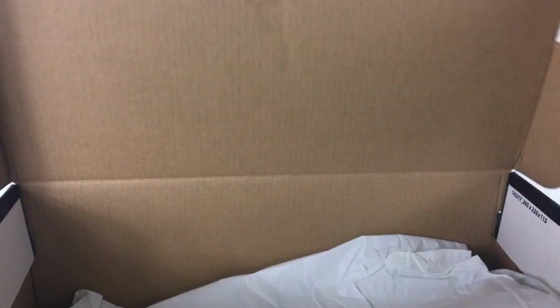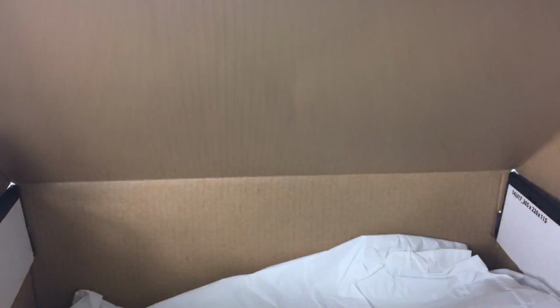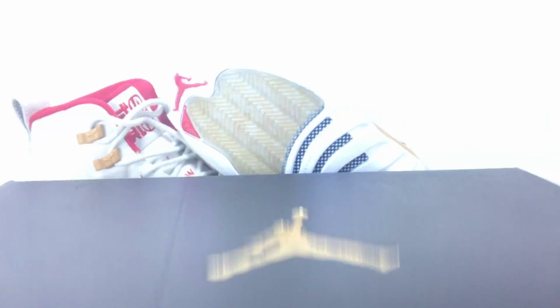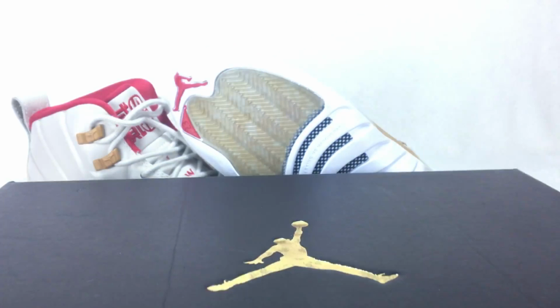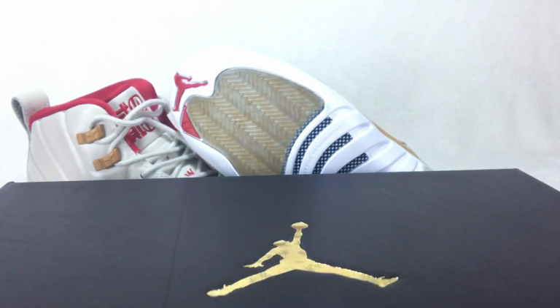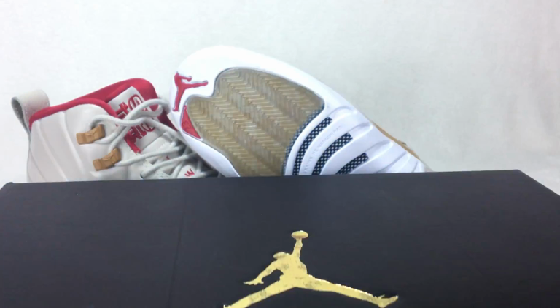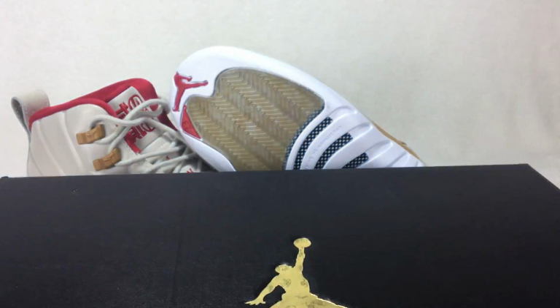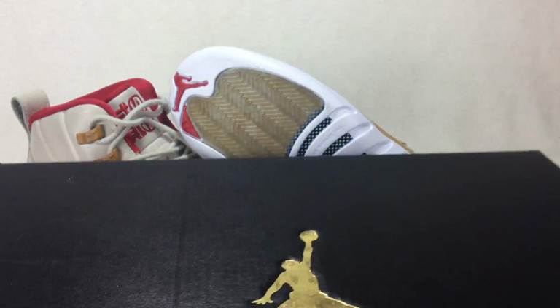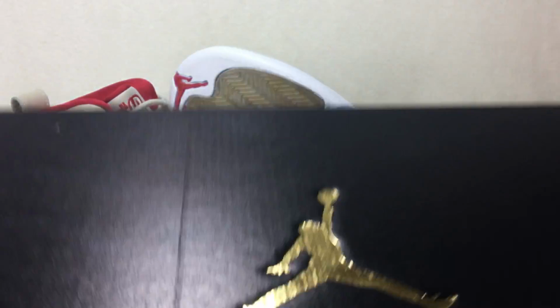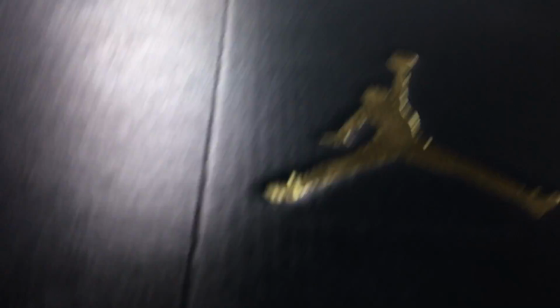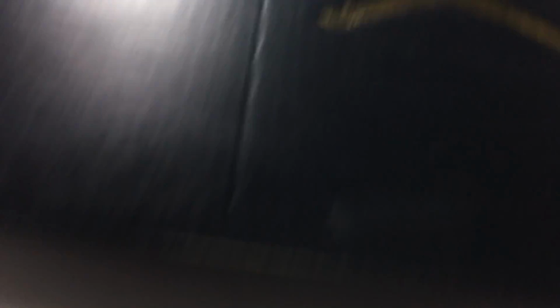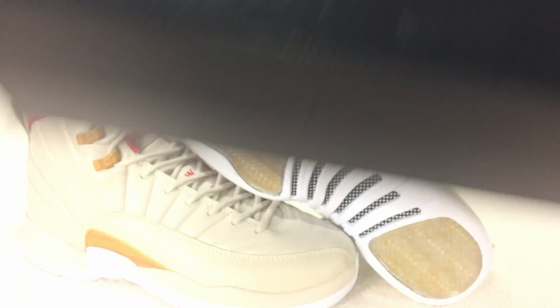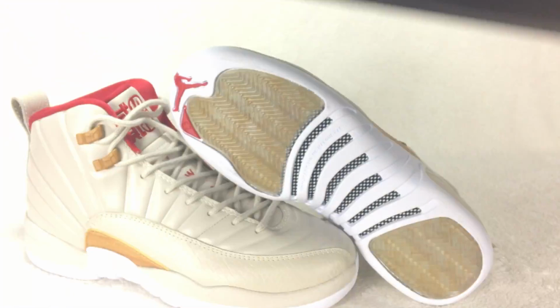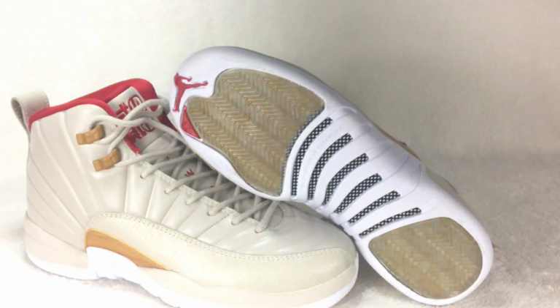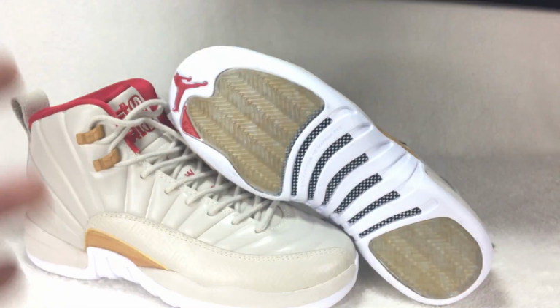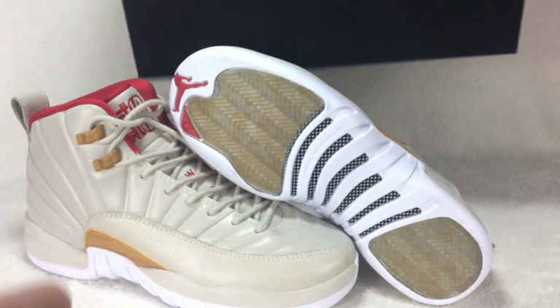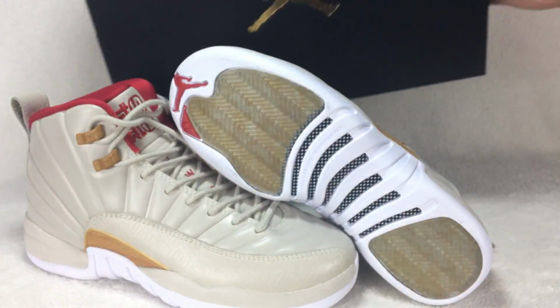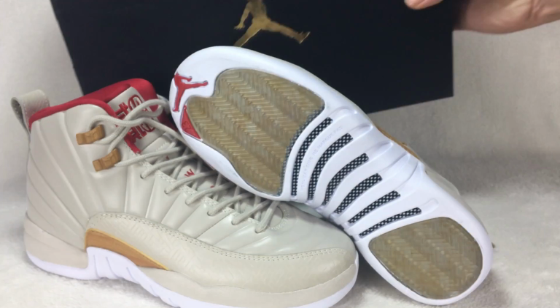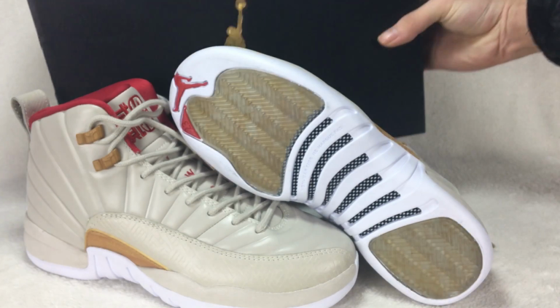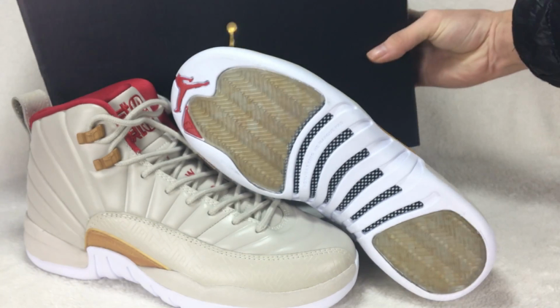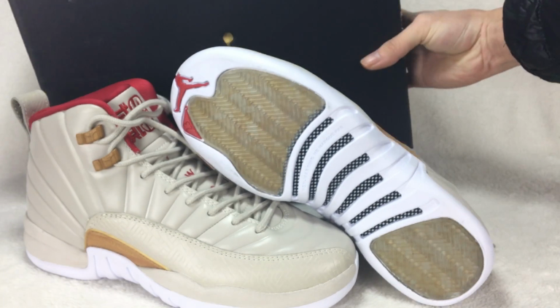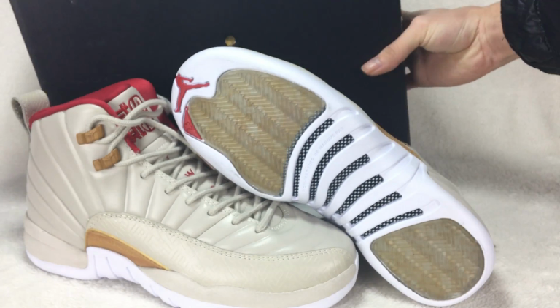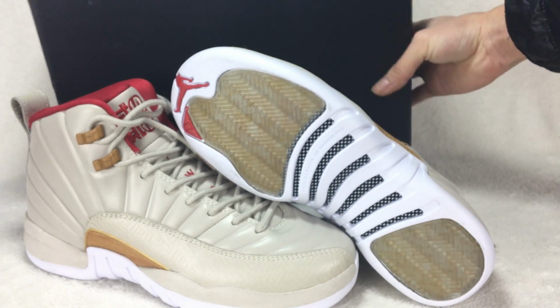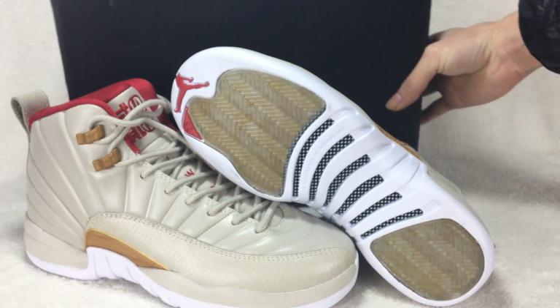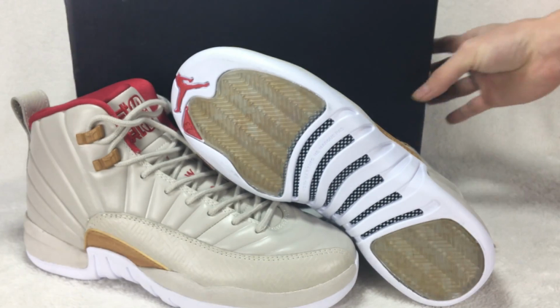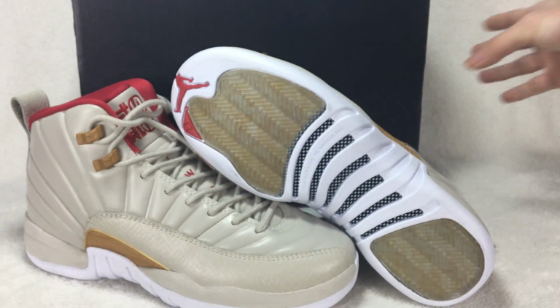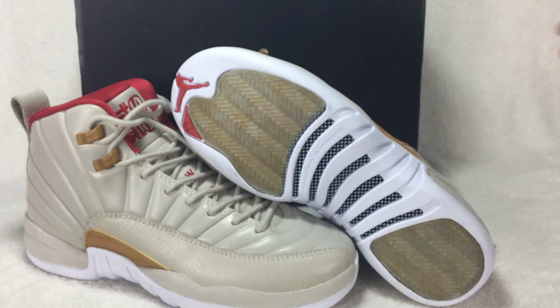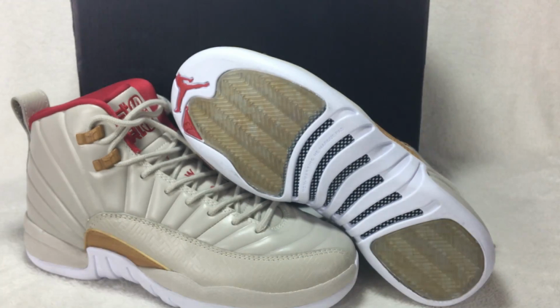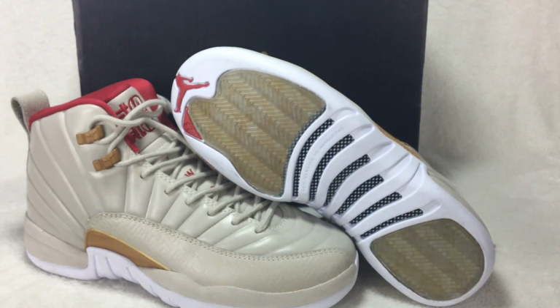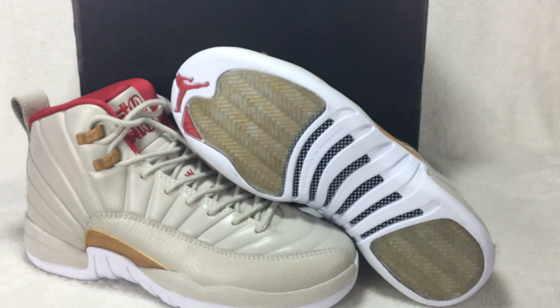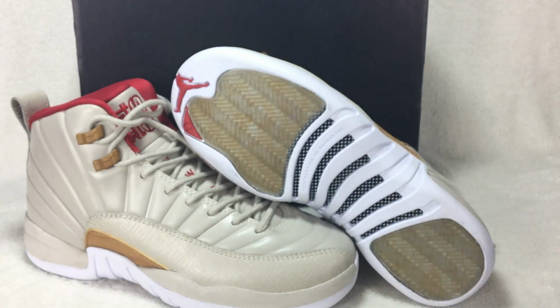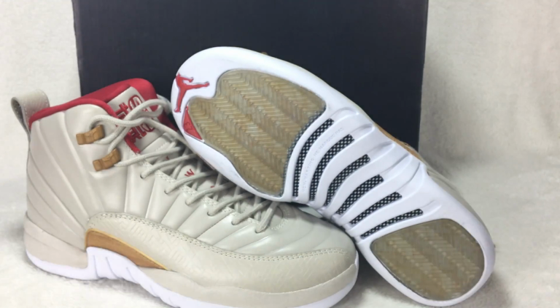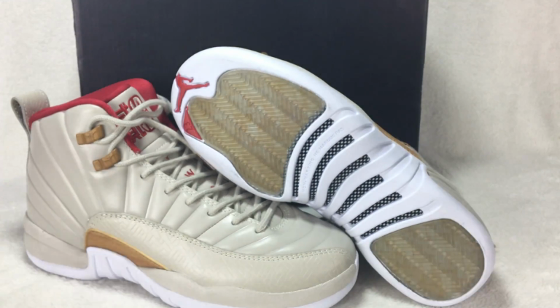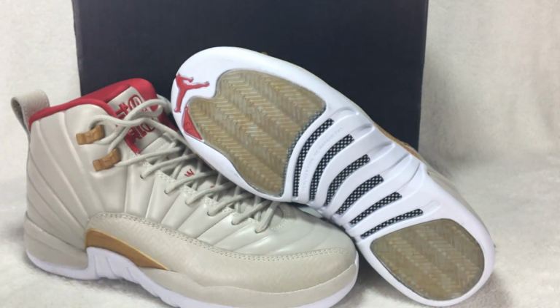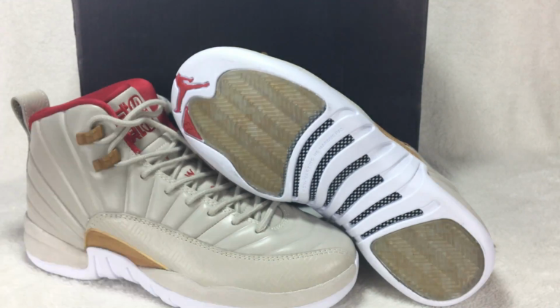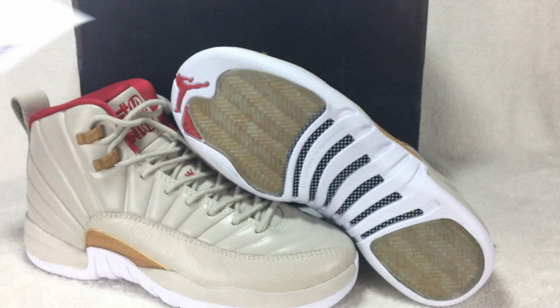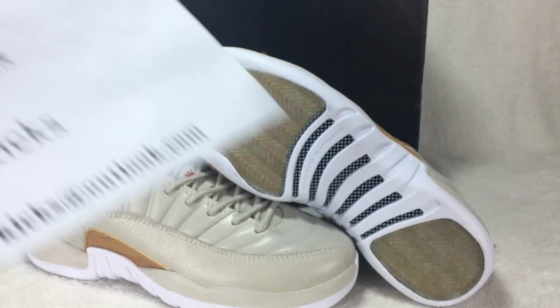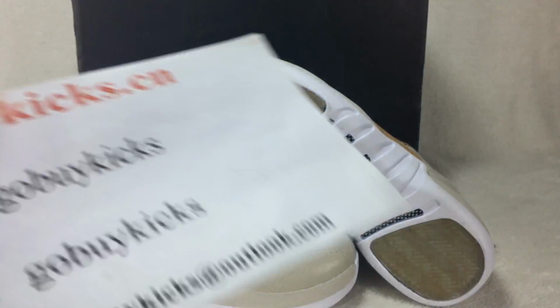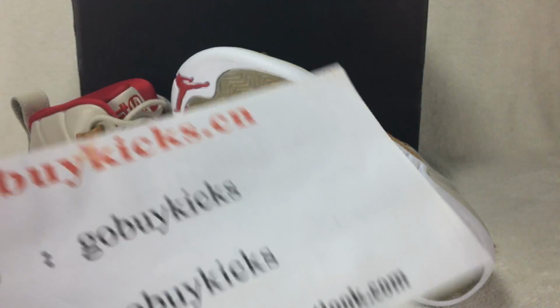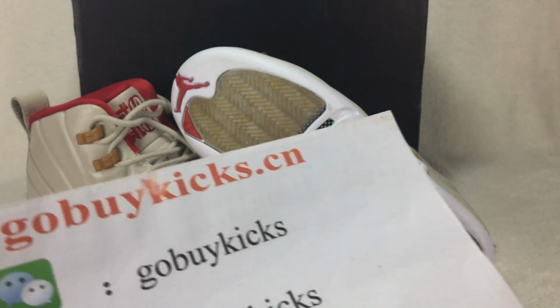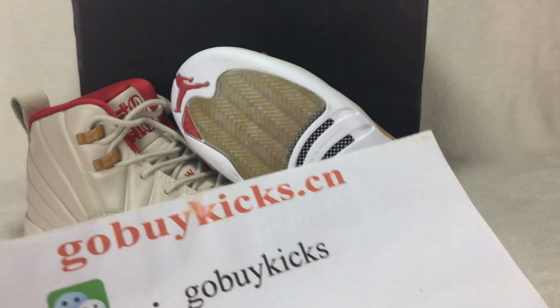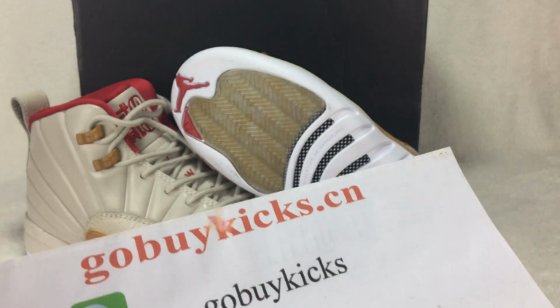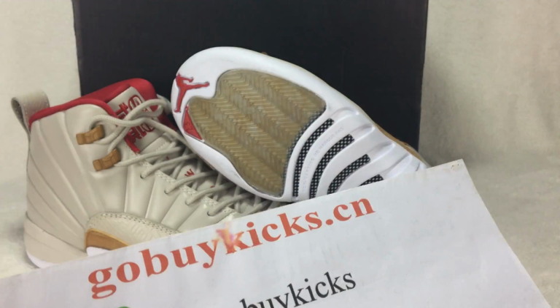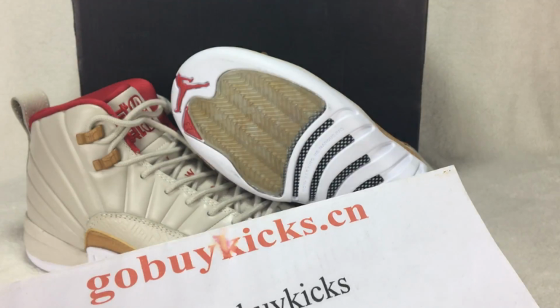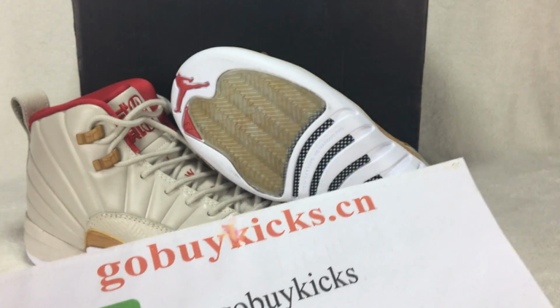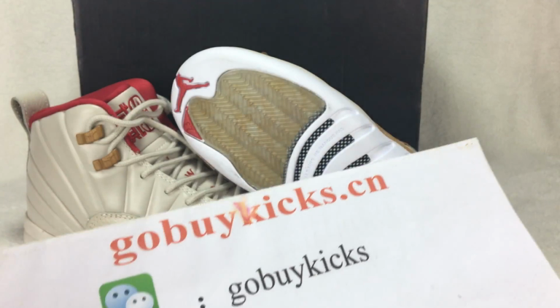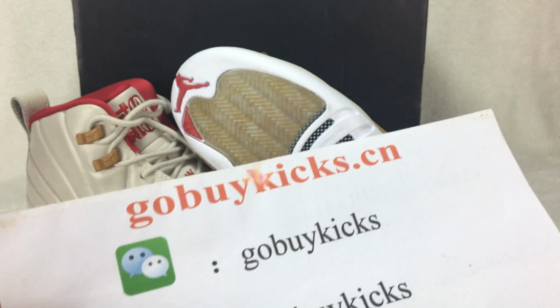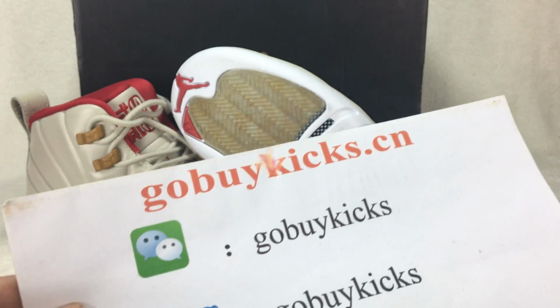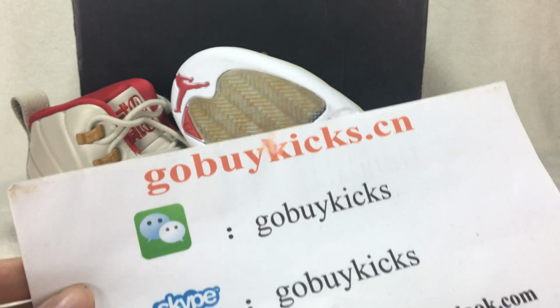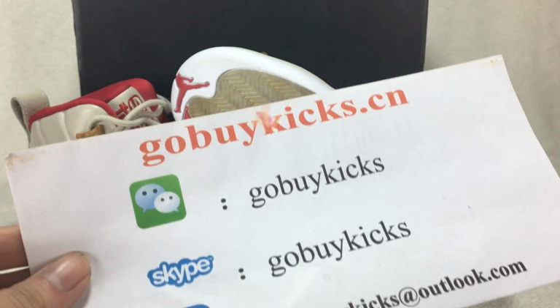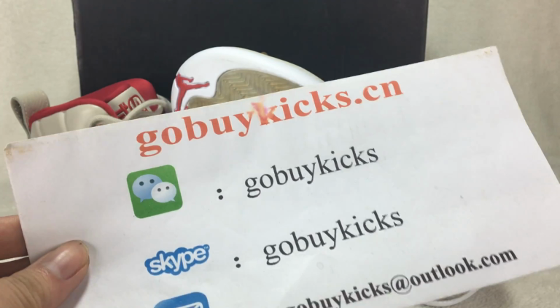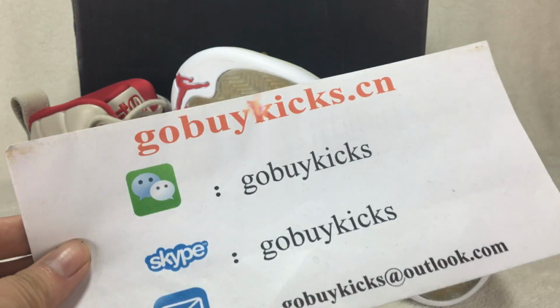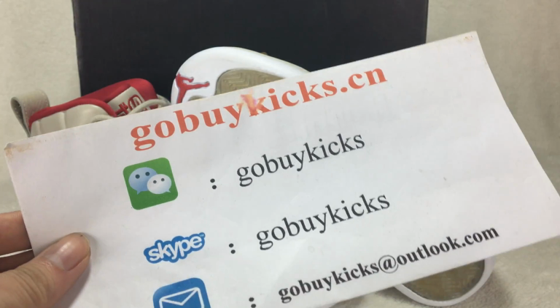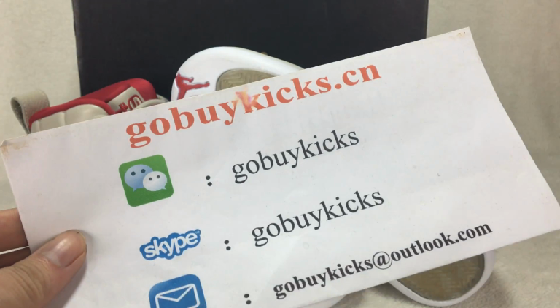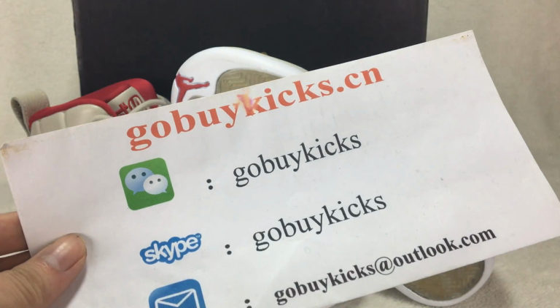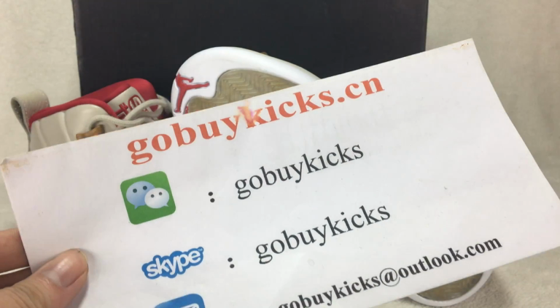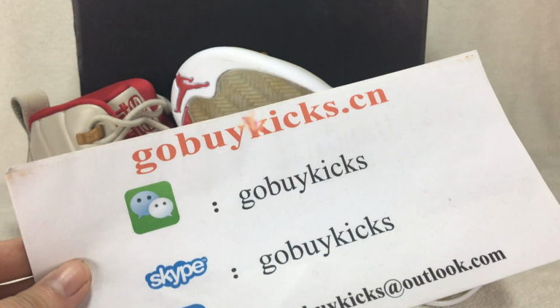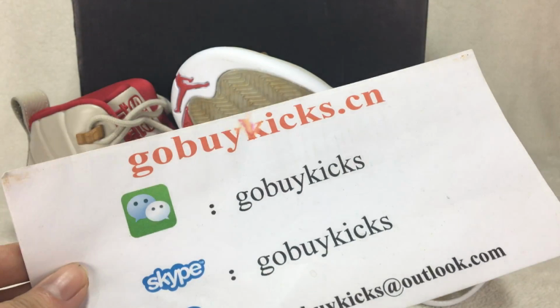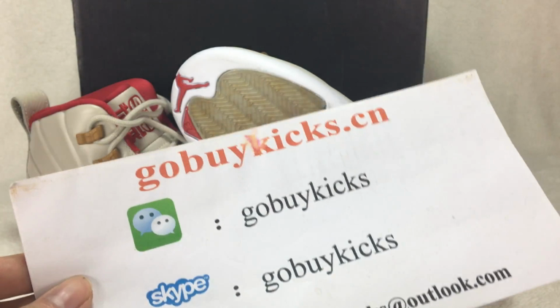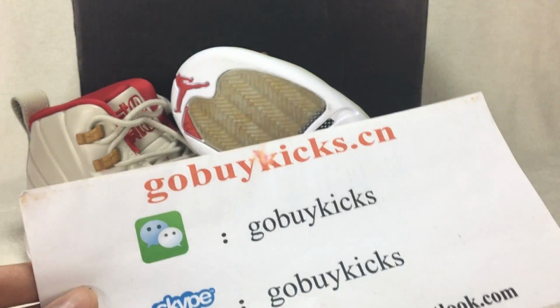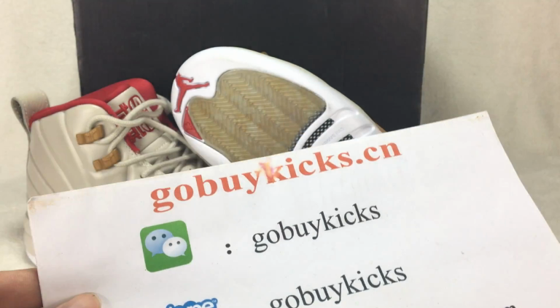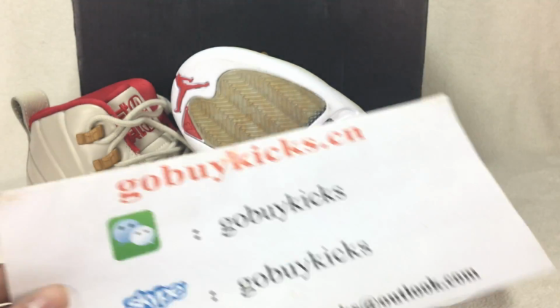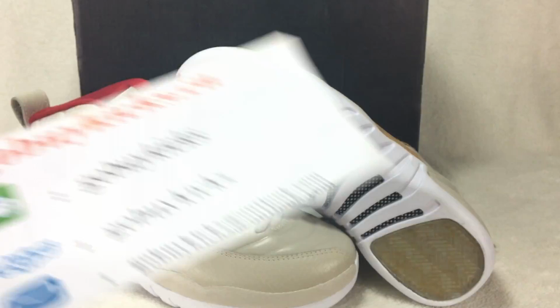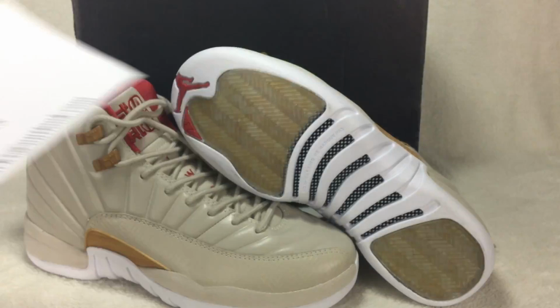Okay, this is Alex. I come from www.gobackis.cn. See you next time.